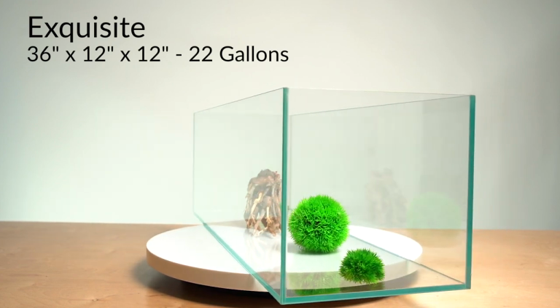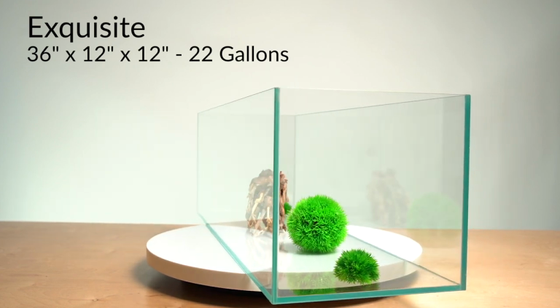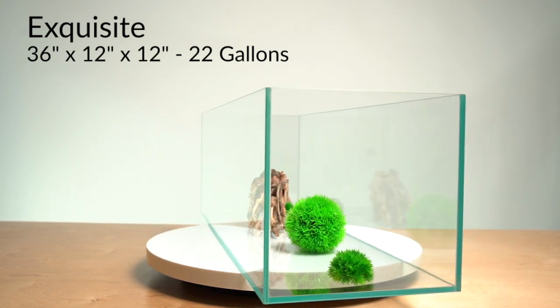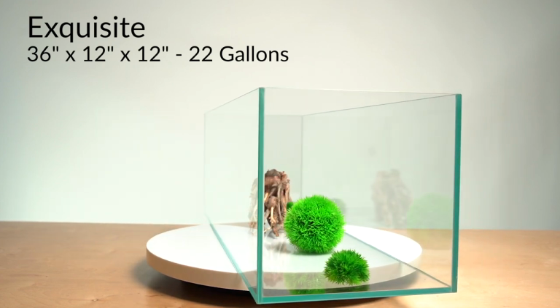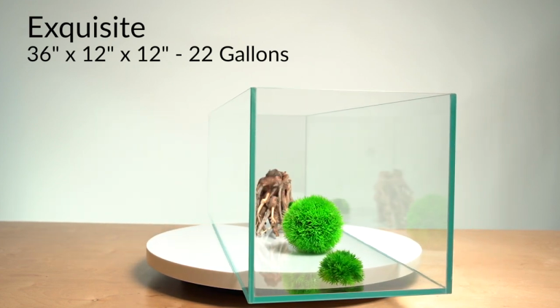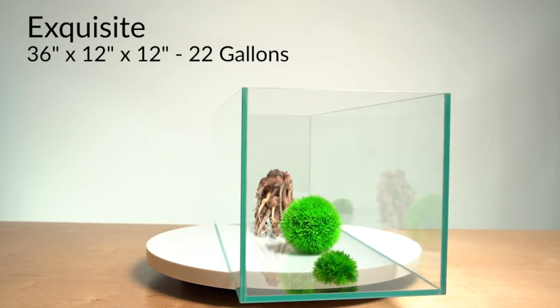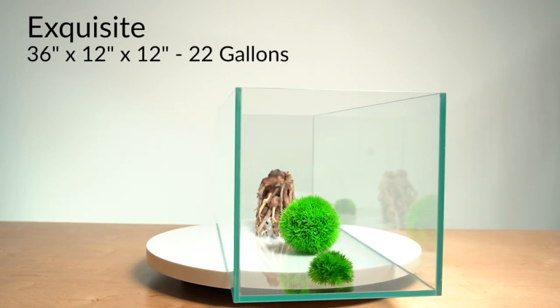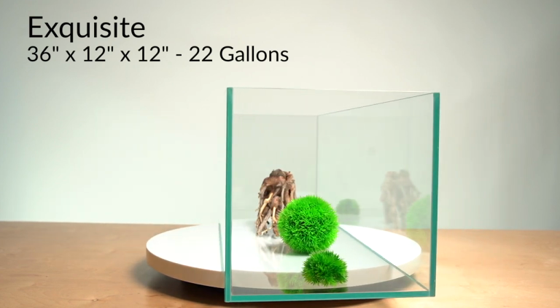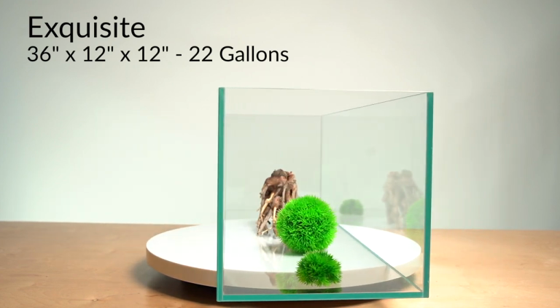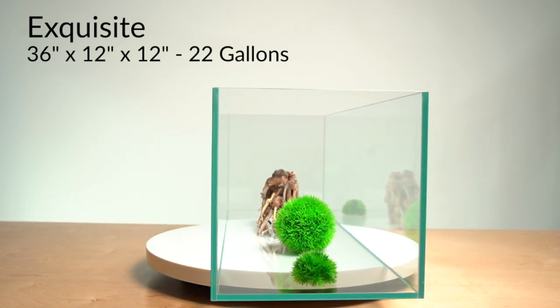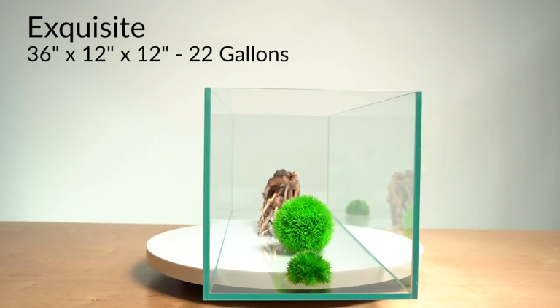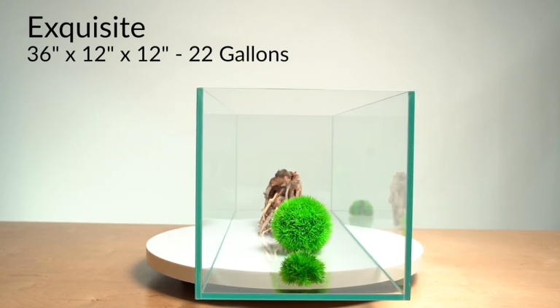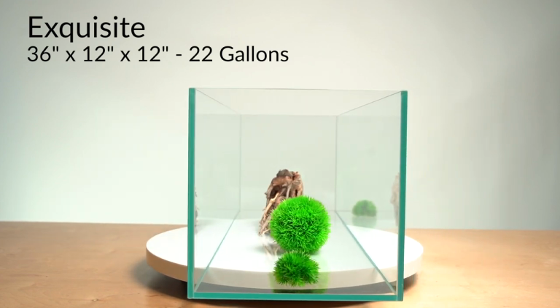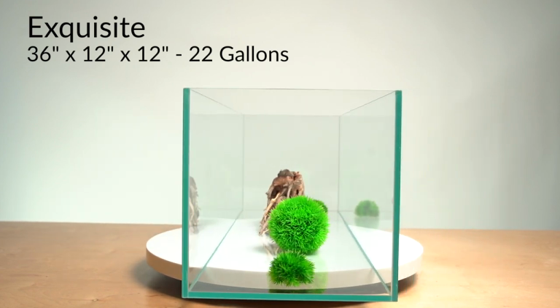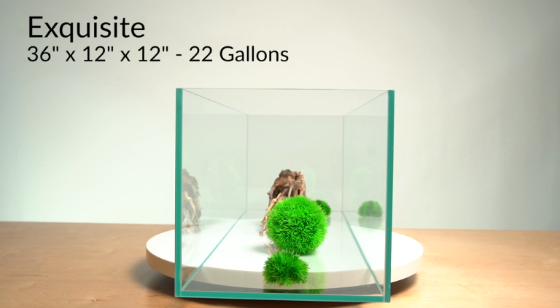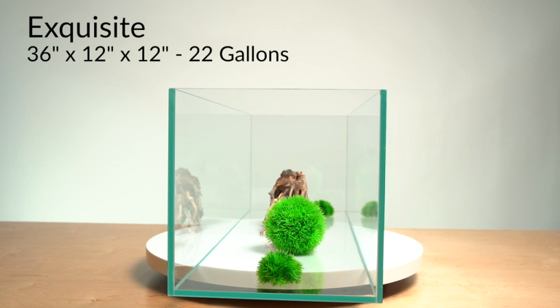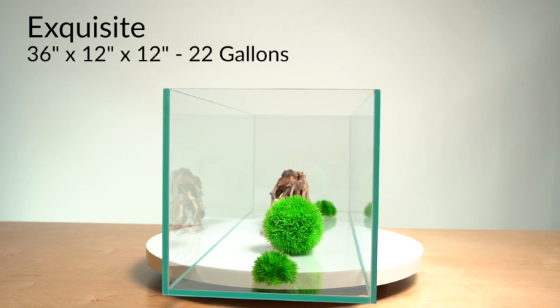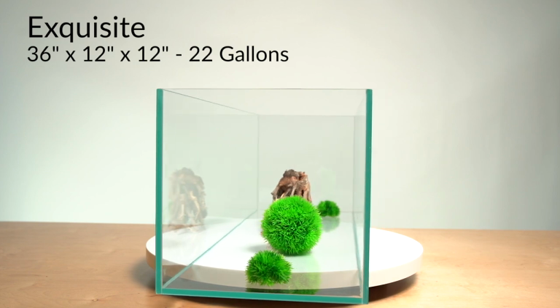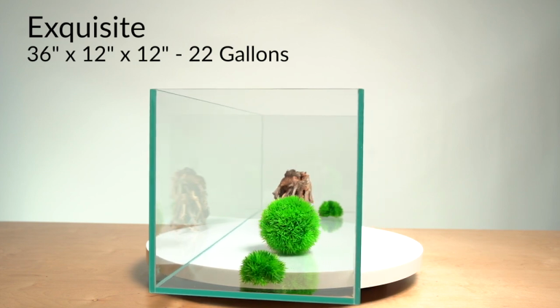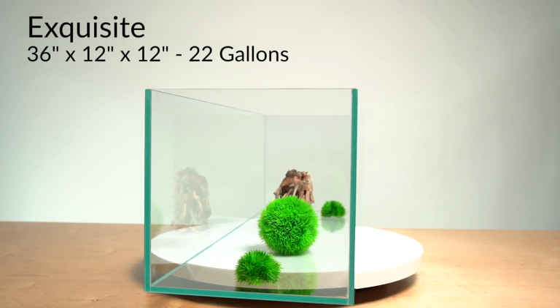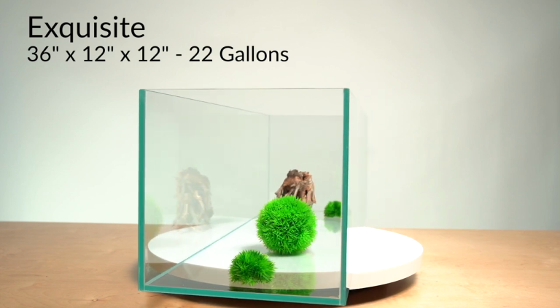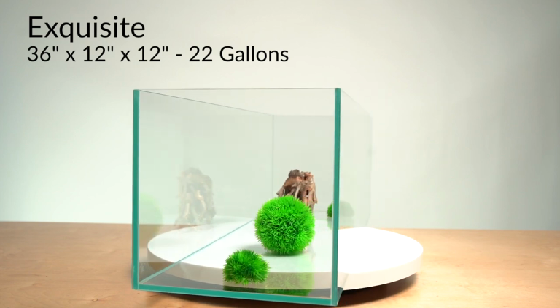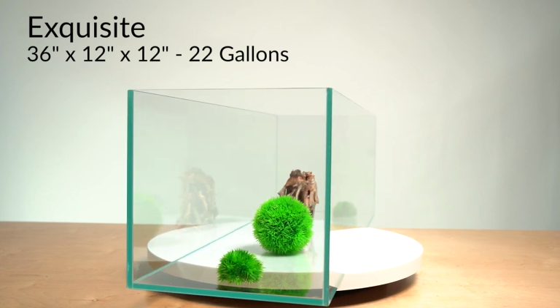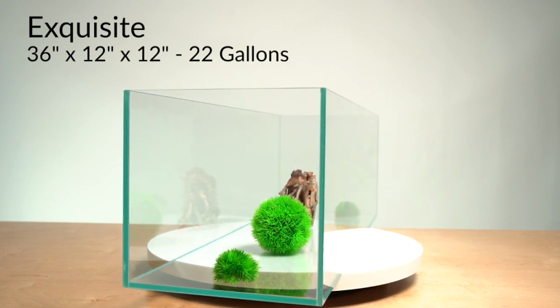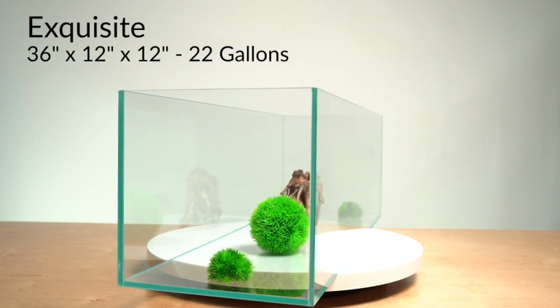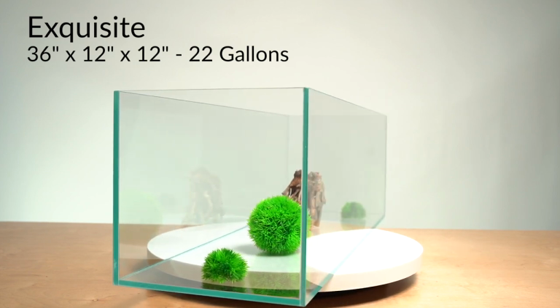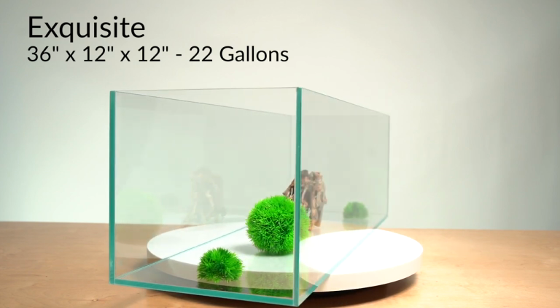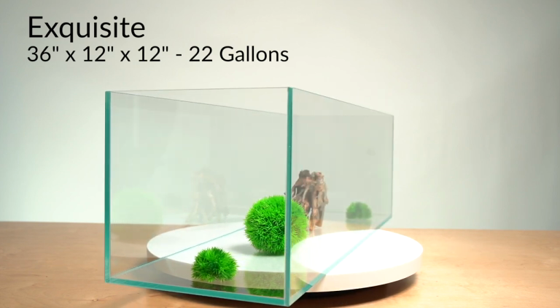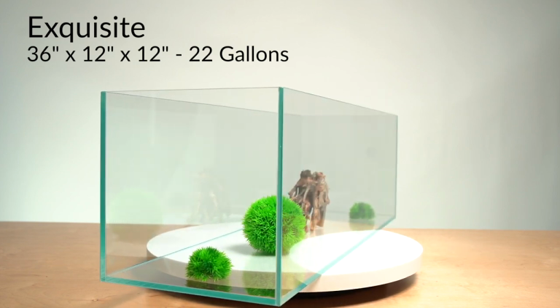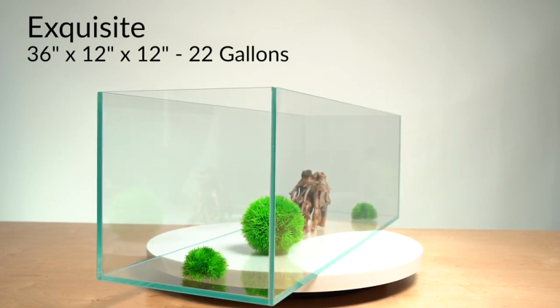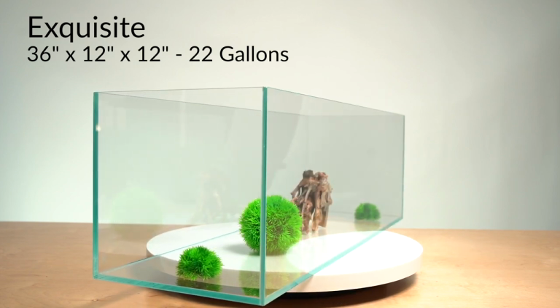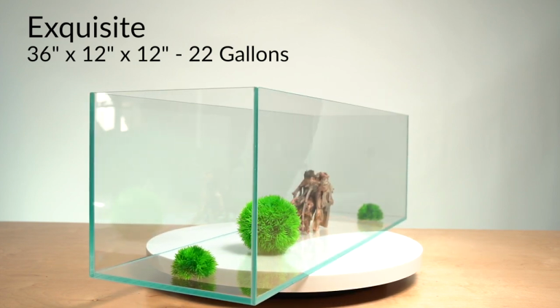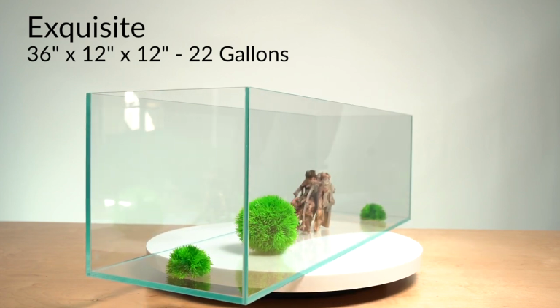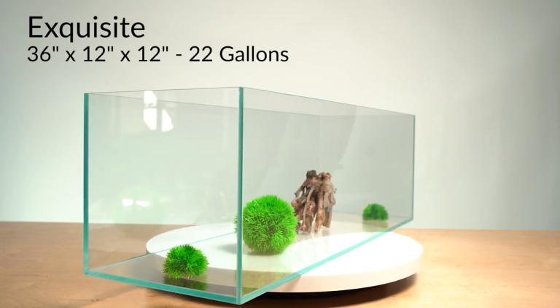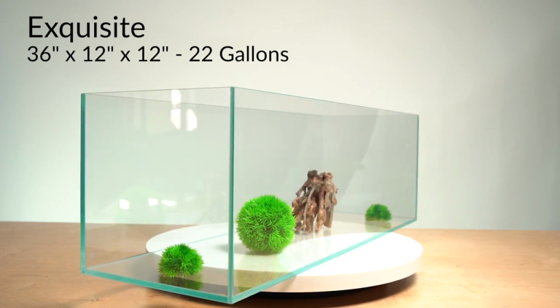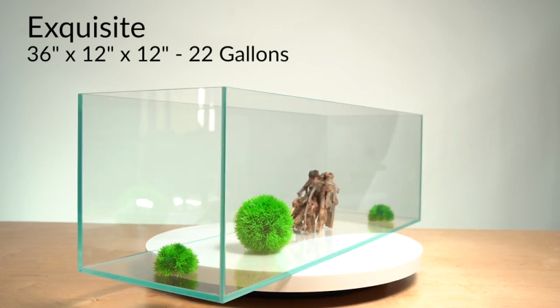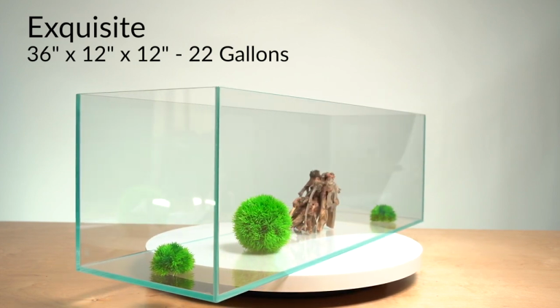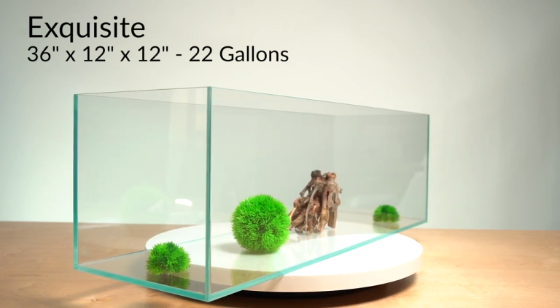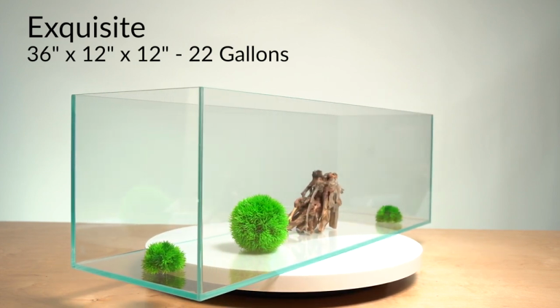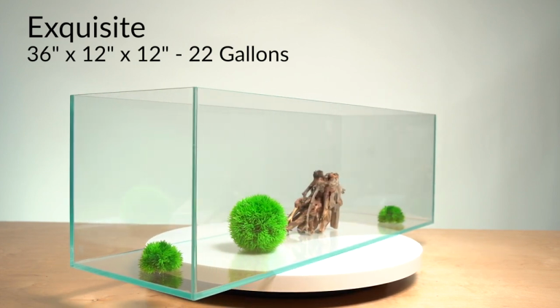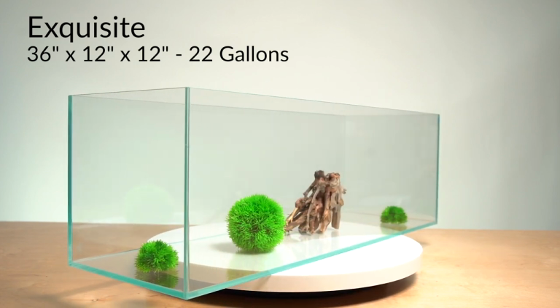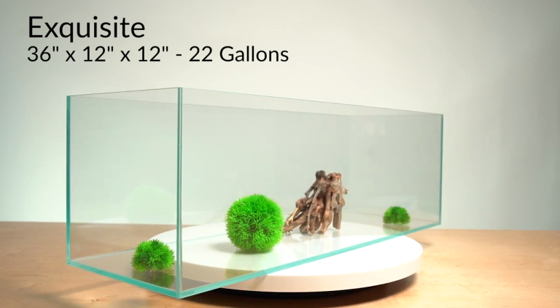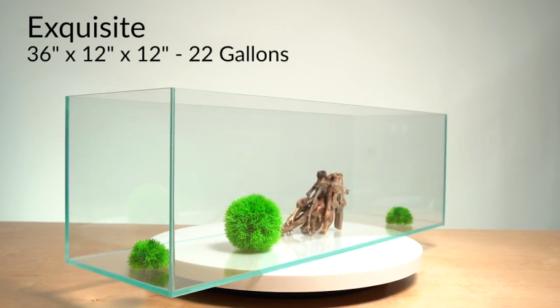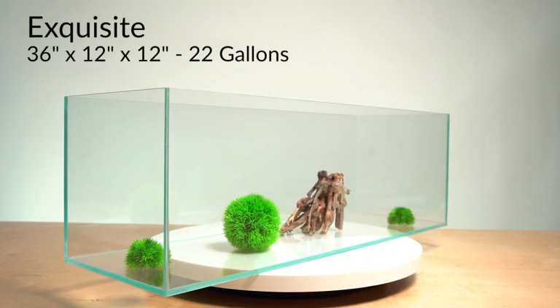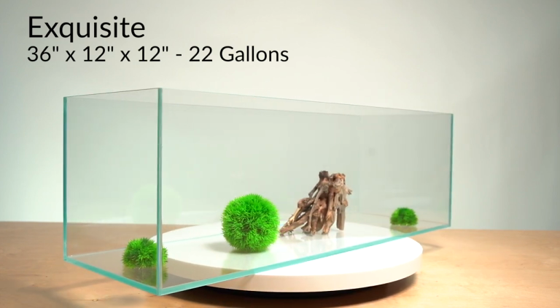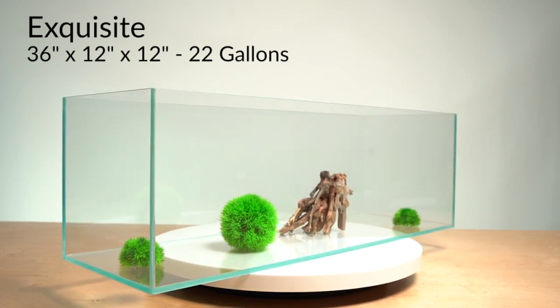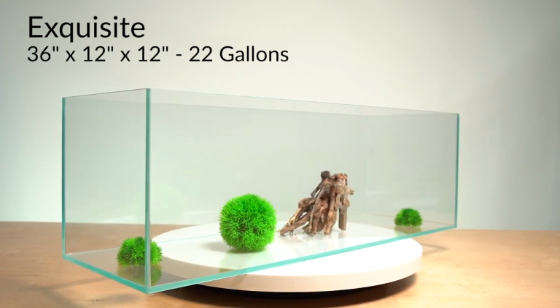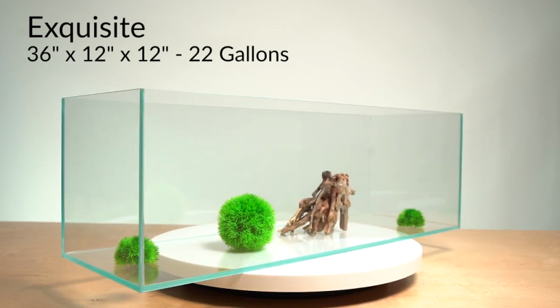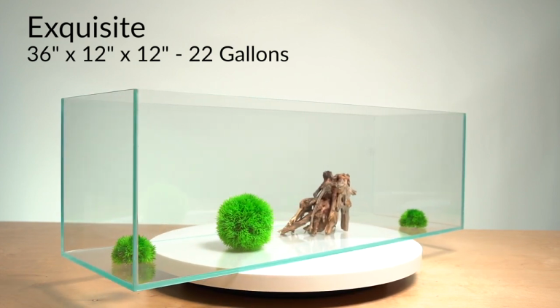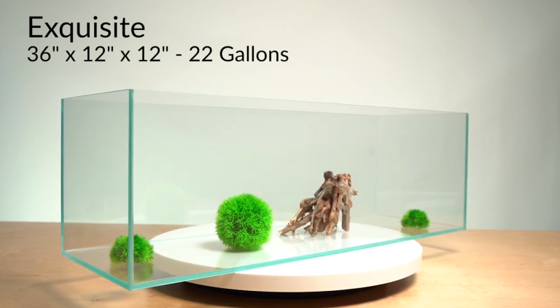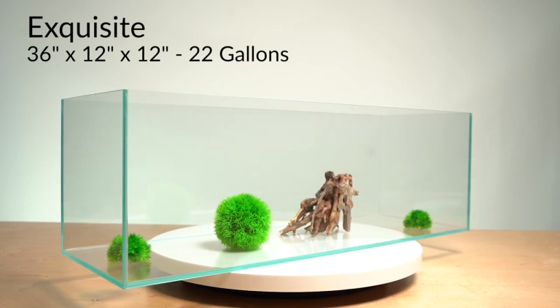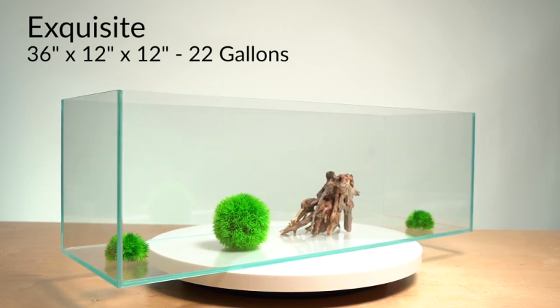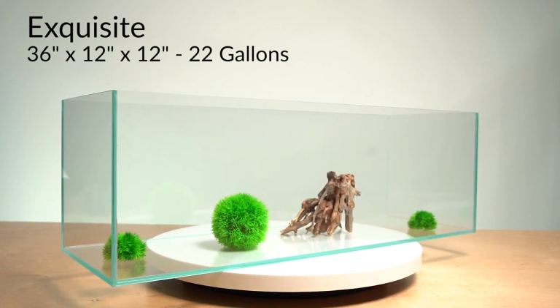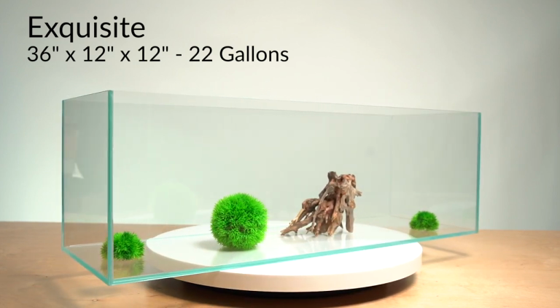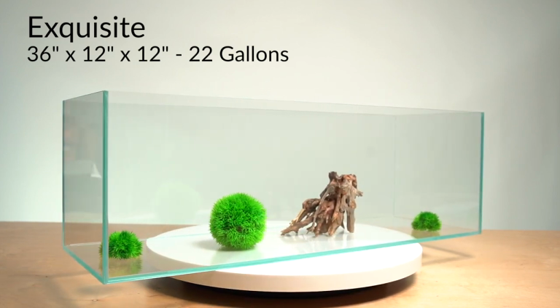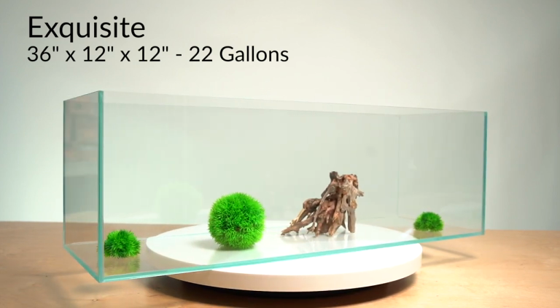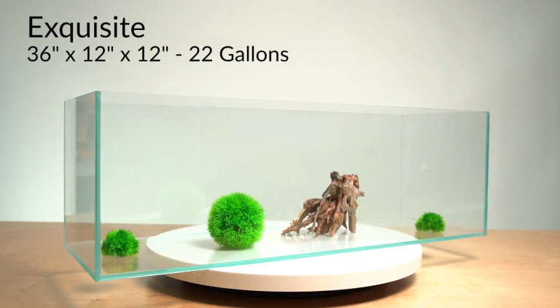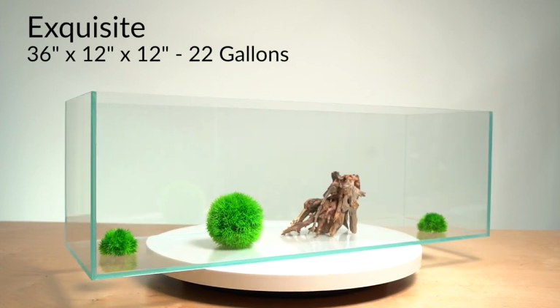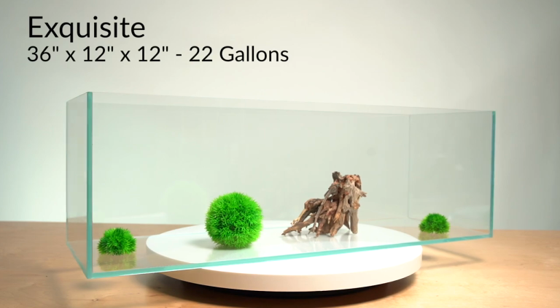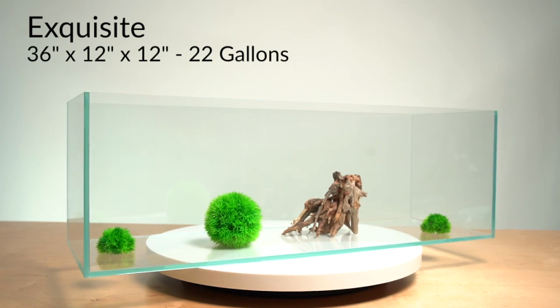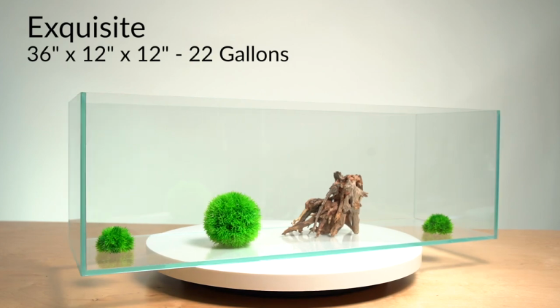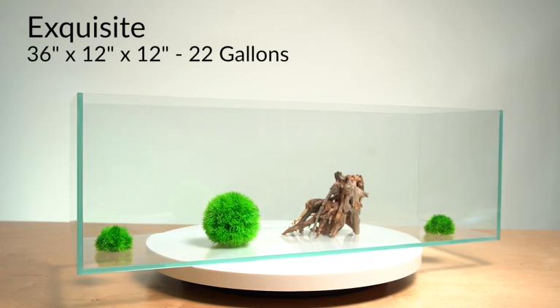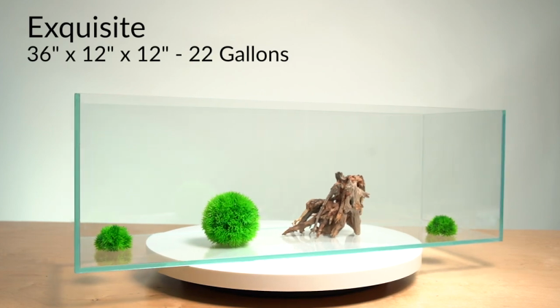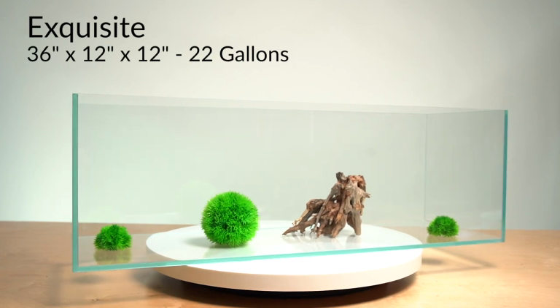And all of them are perfect size in the 36 by 12 by 12 footprint for all types of breeding of fish and aquascapes.